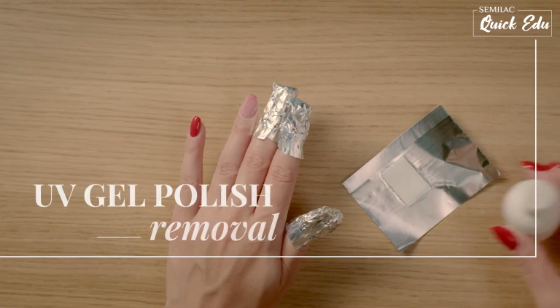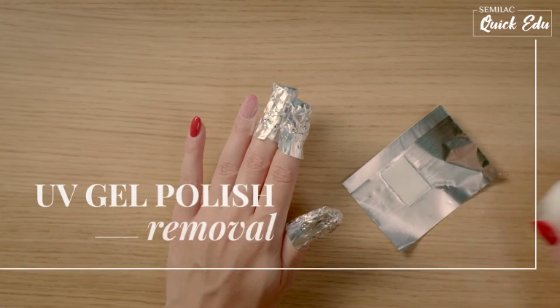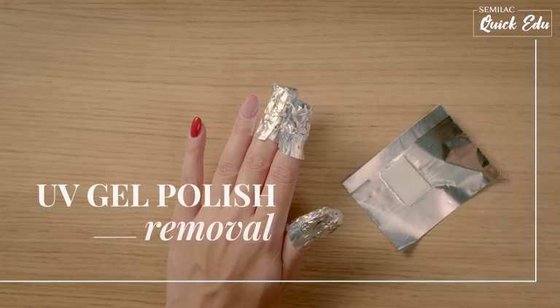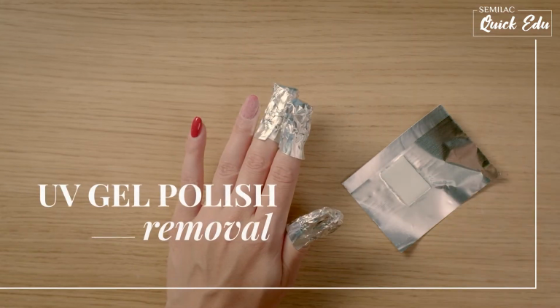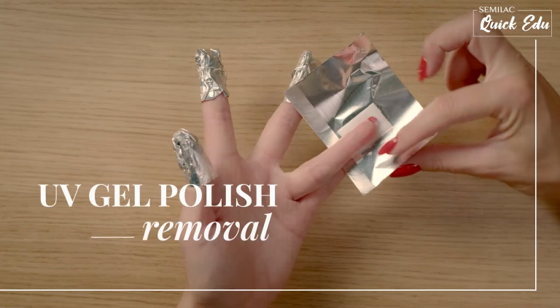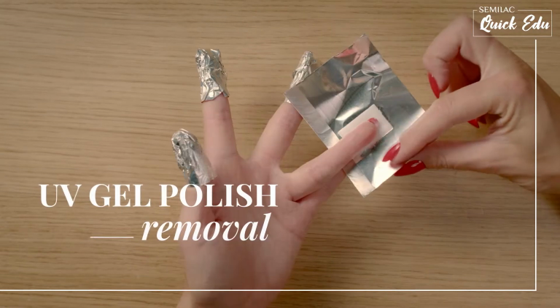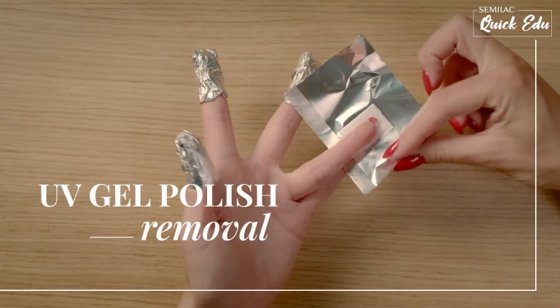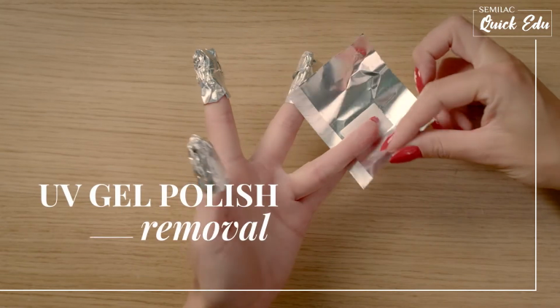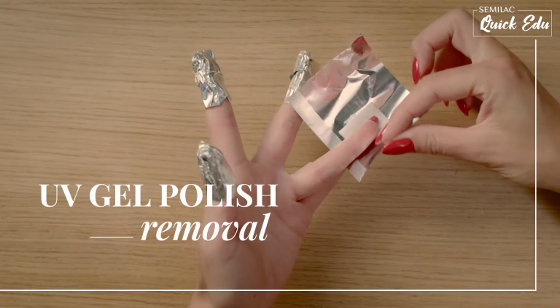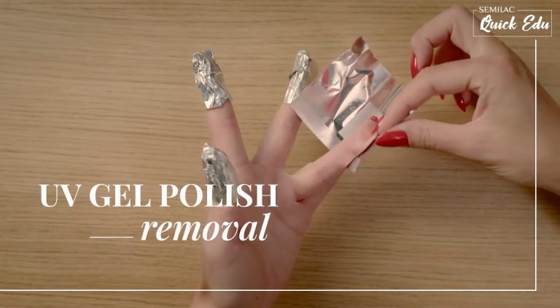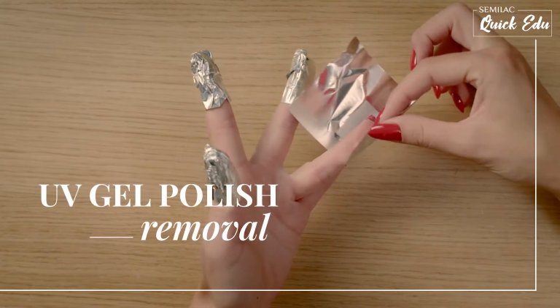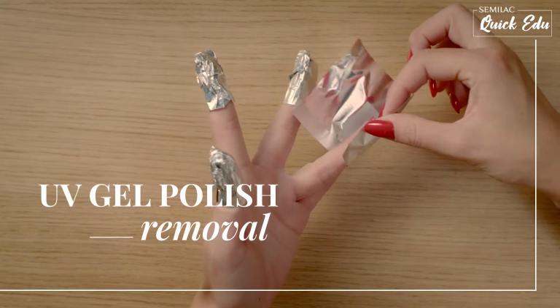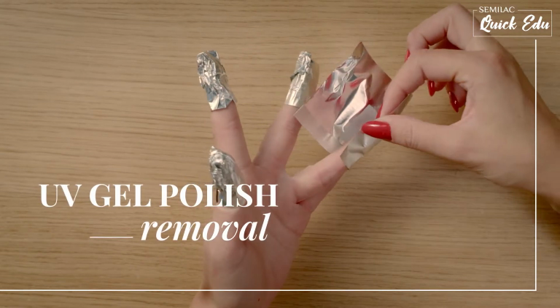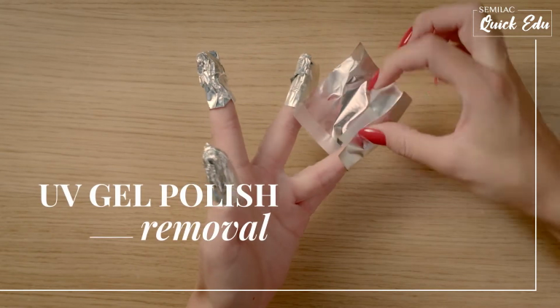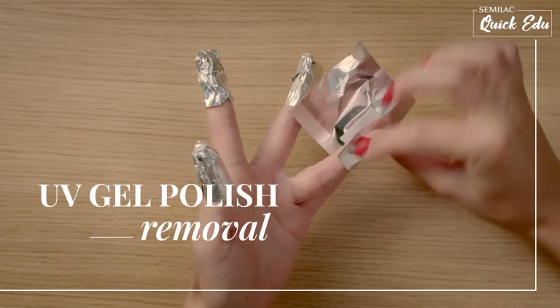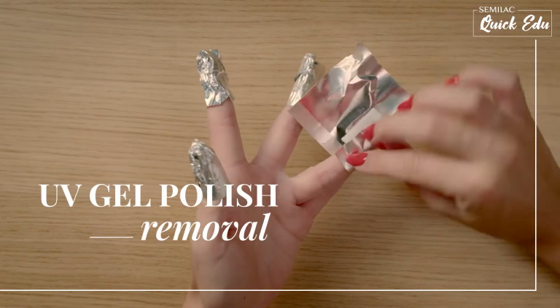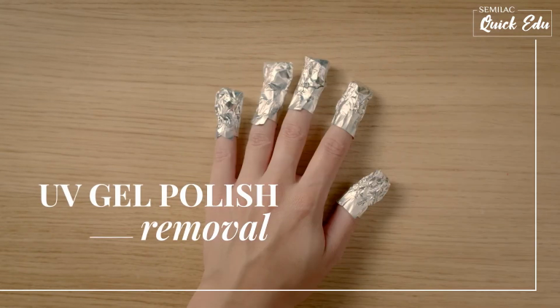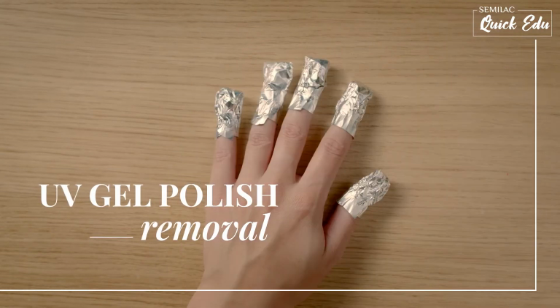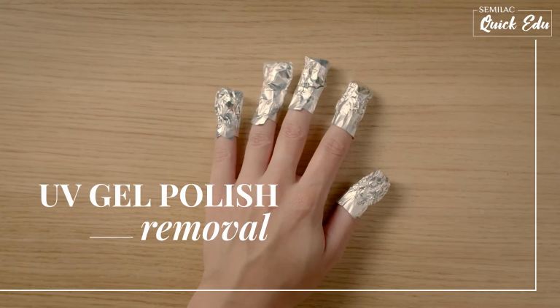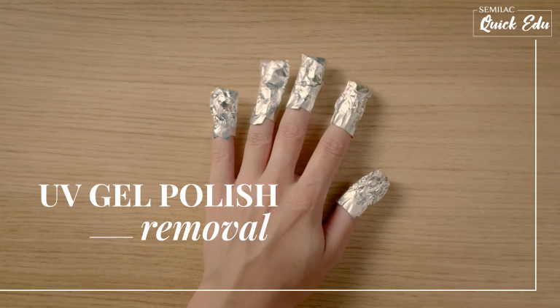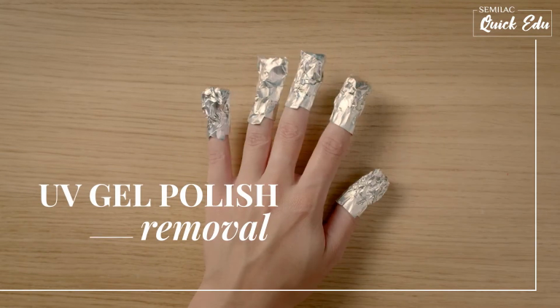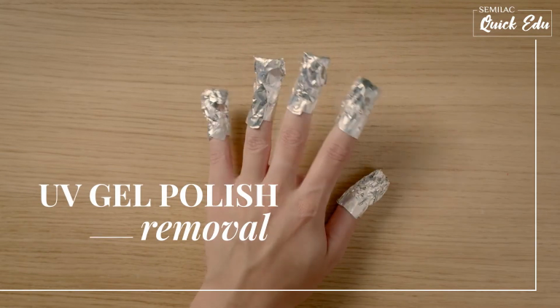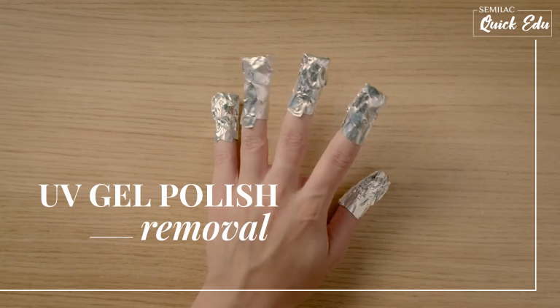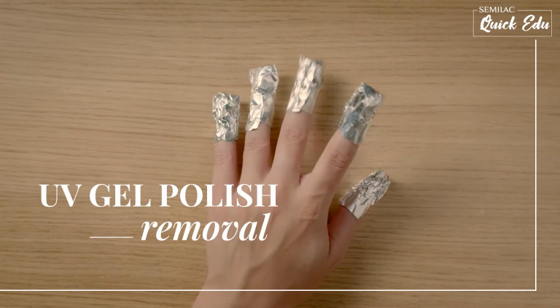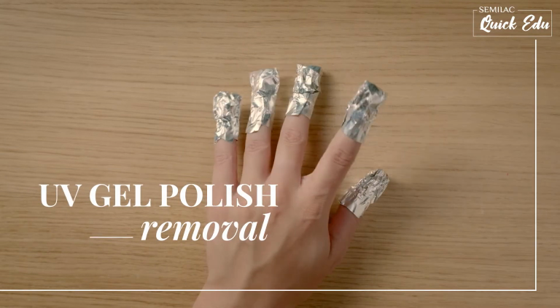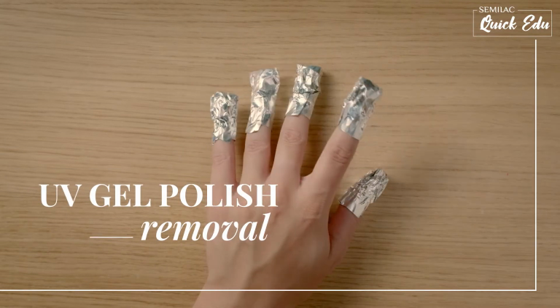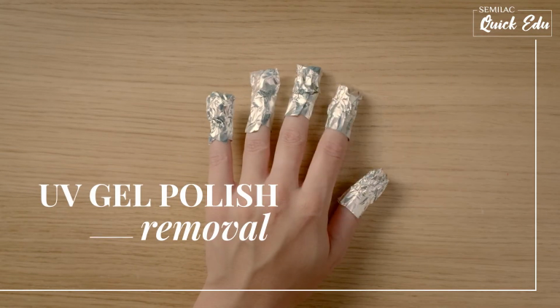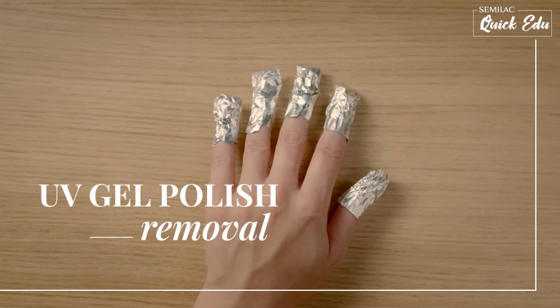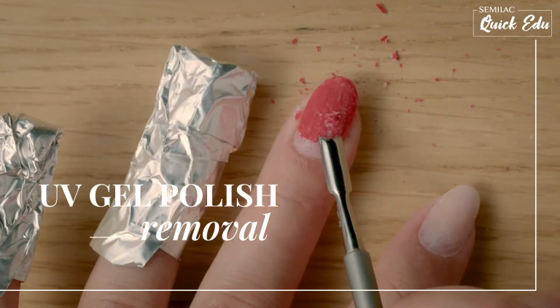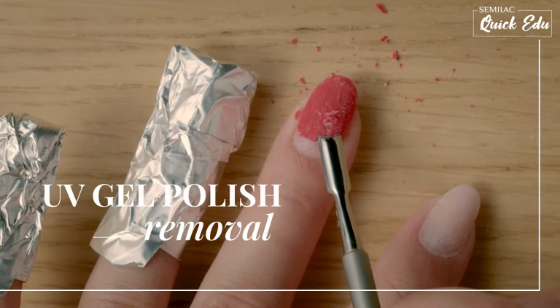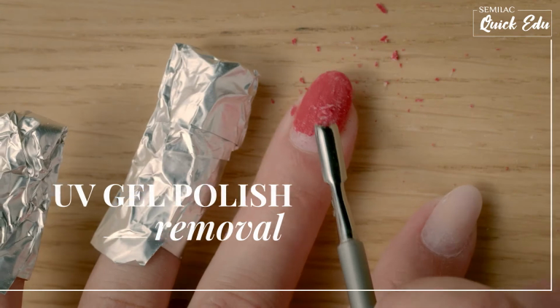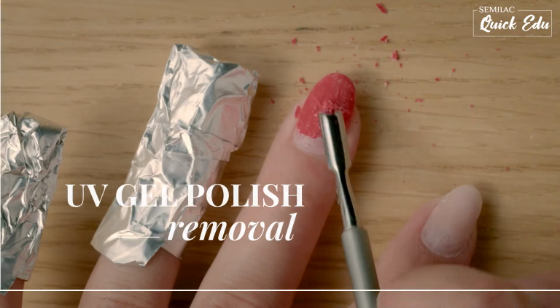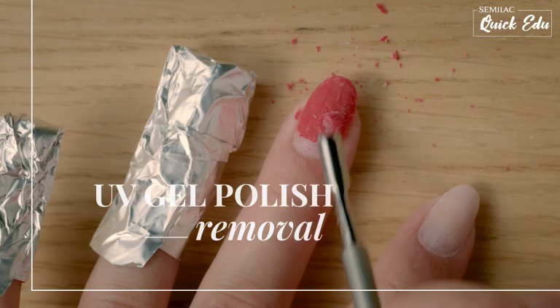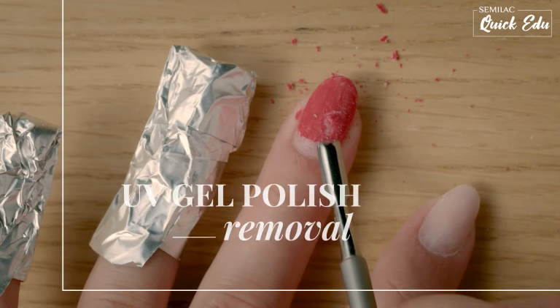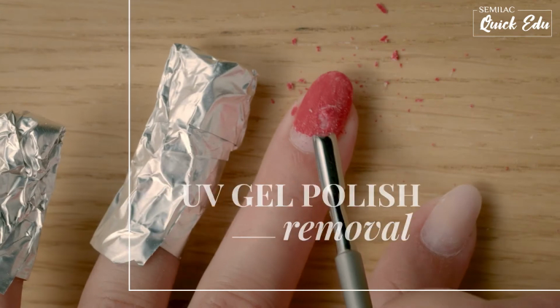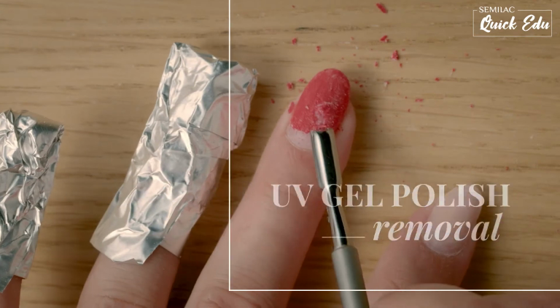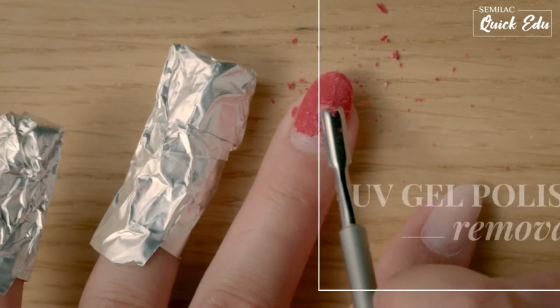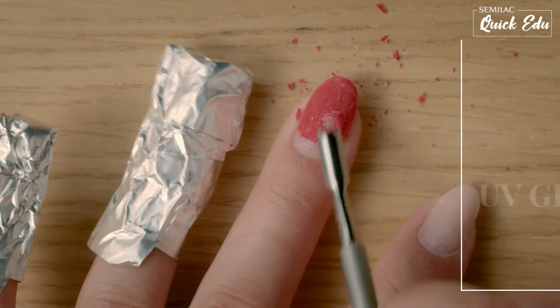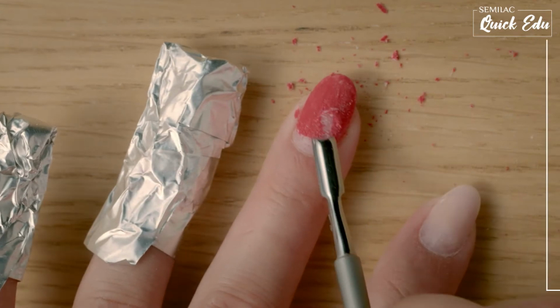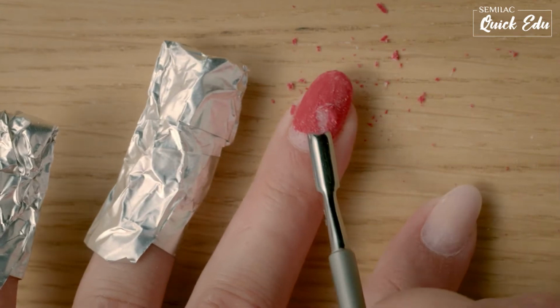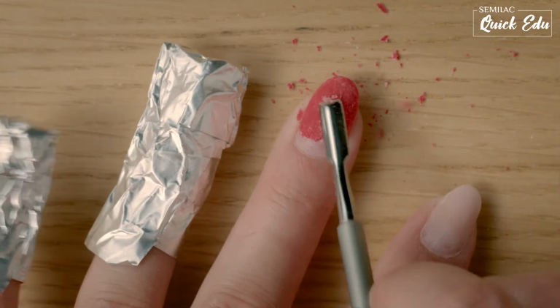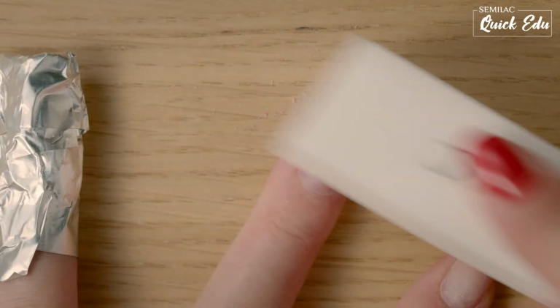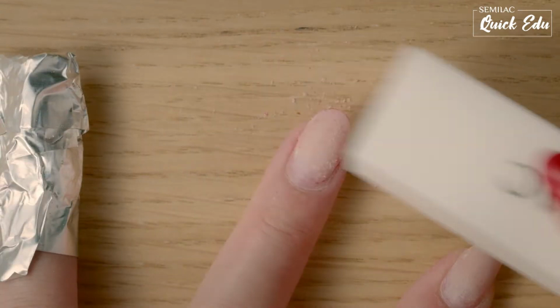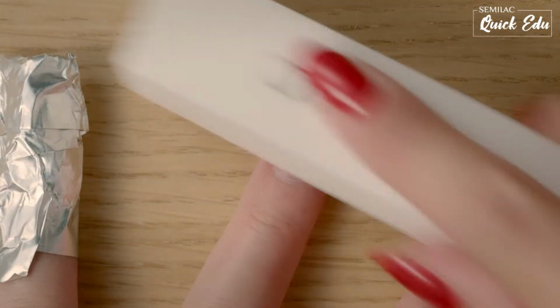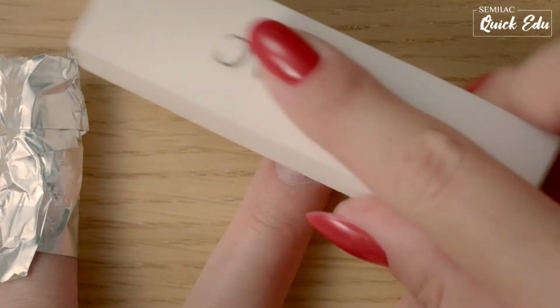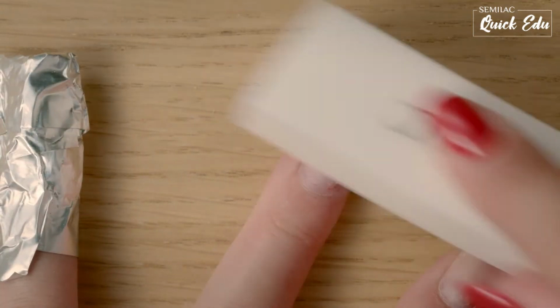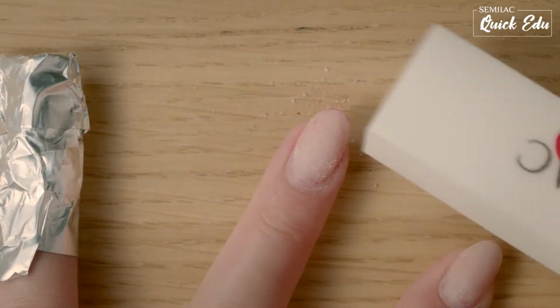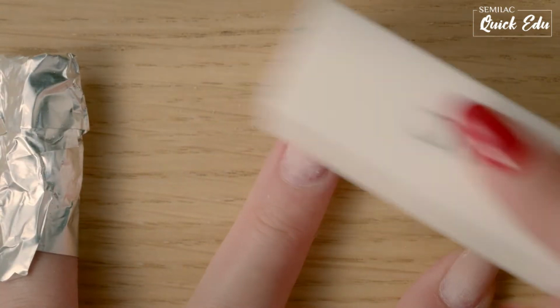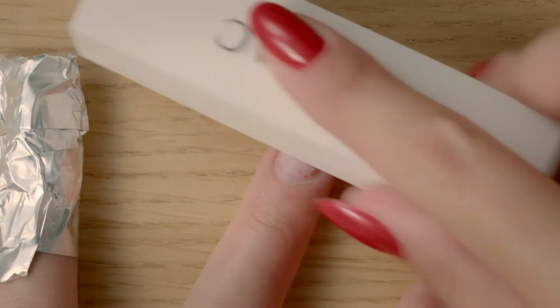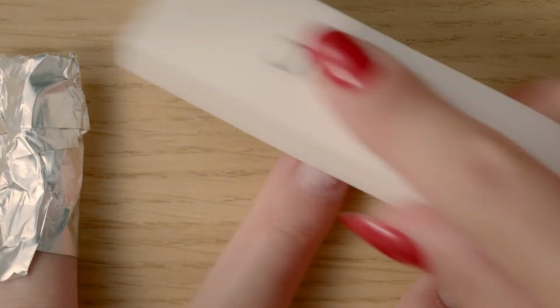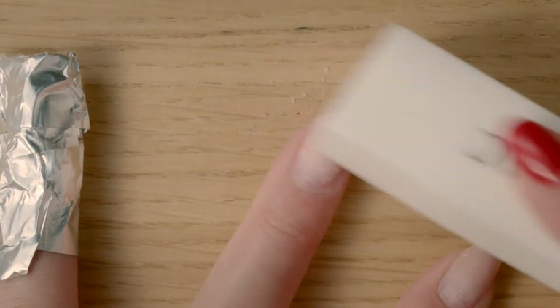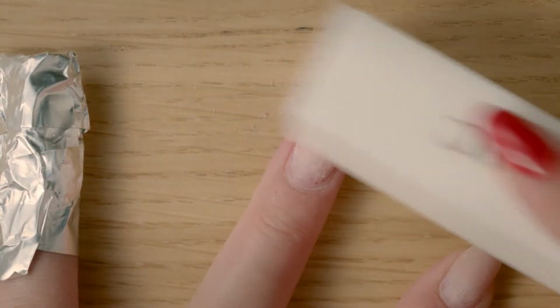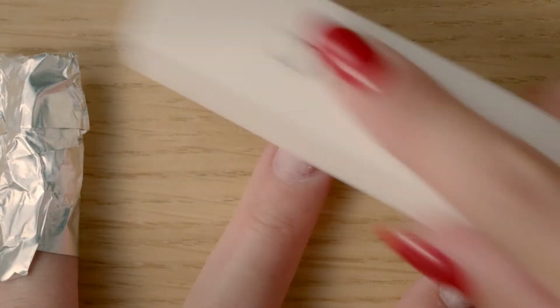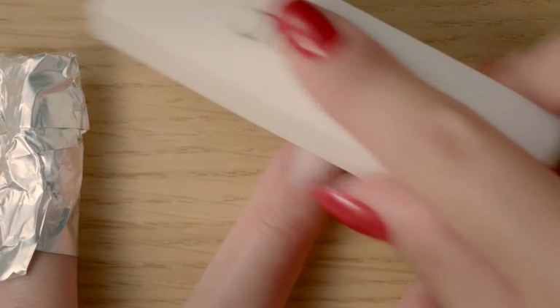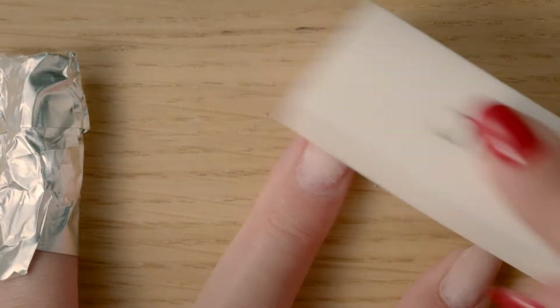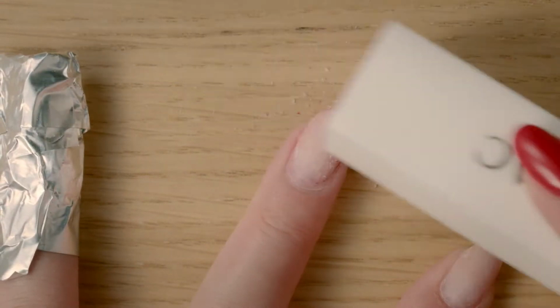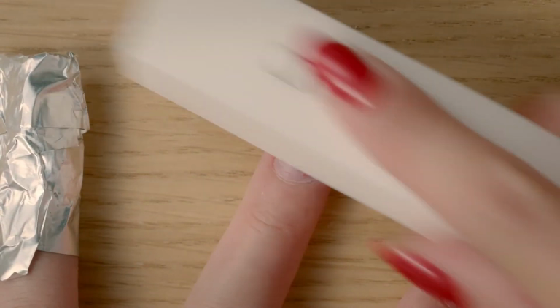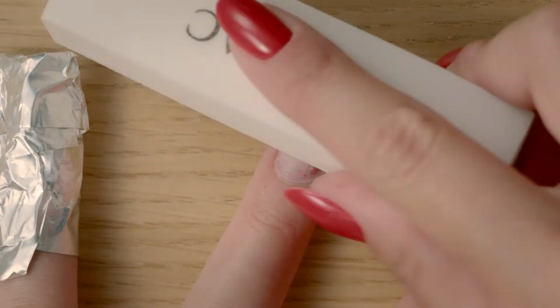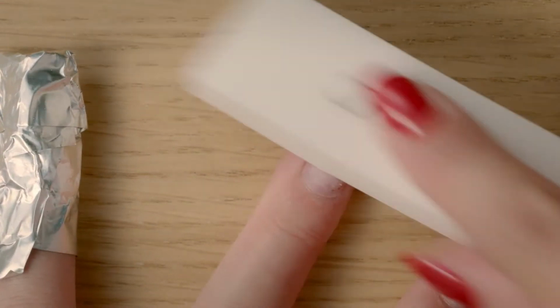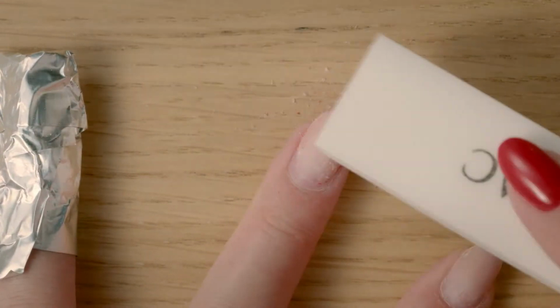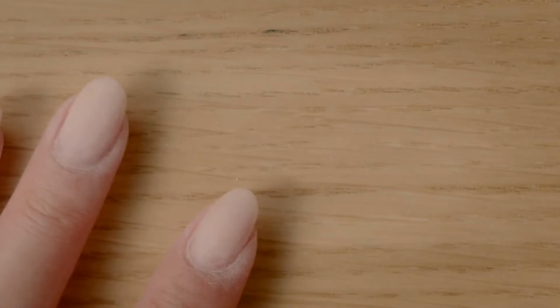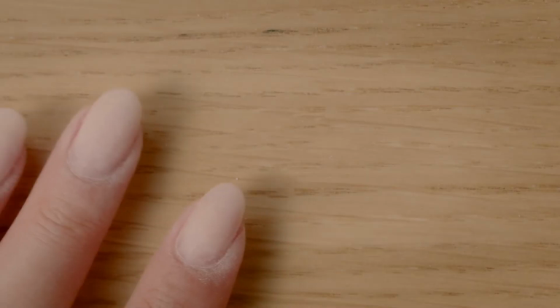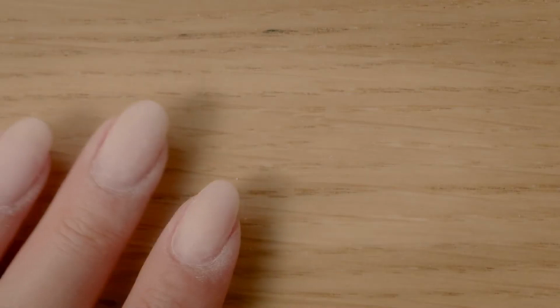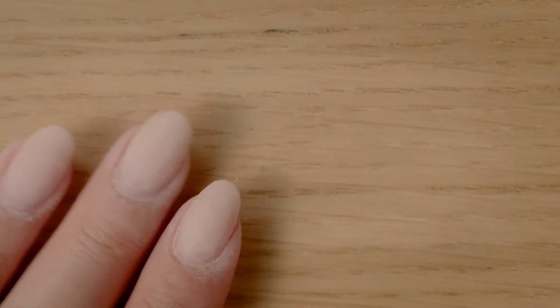How can you quickly and safely remove a UV gel polish without damaging the nail plate? See how easy it is.